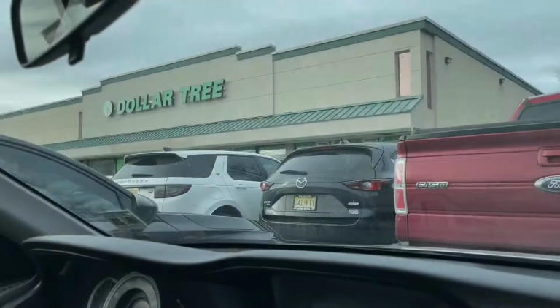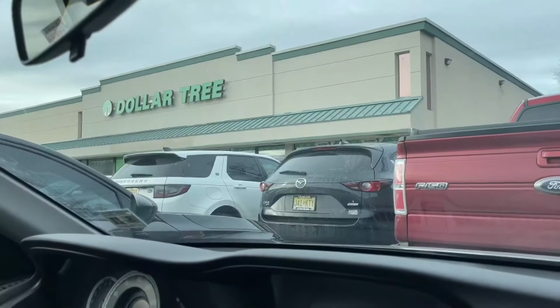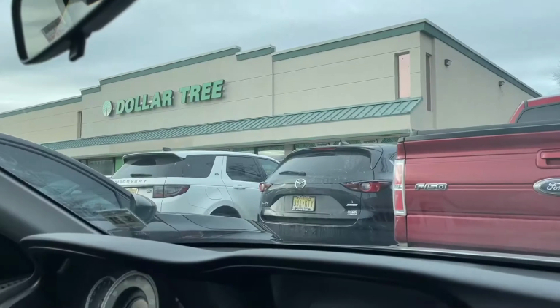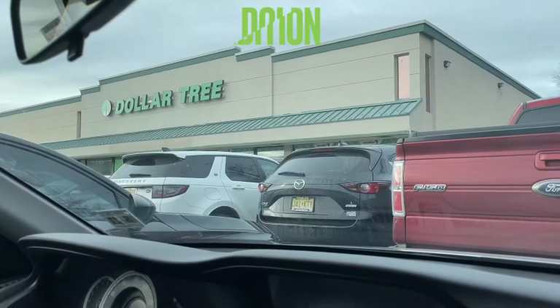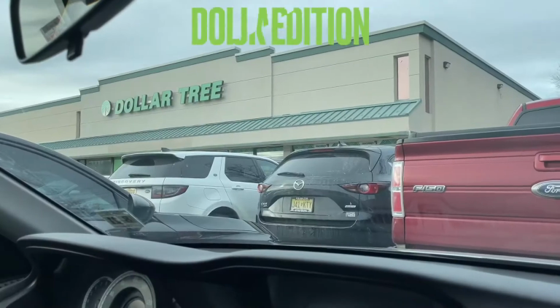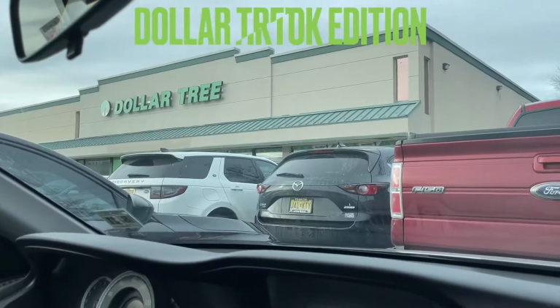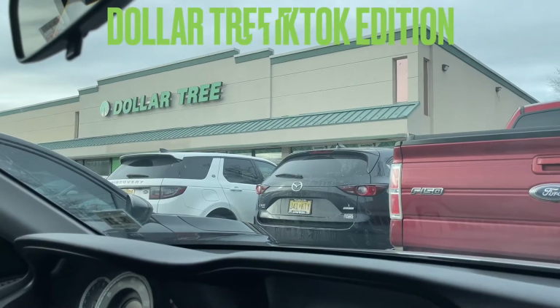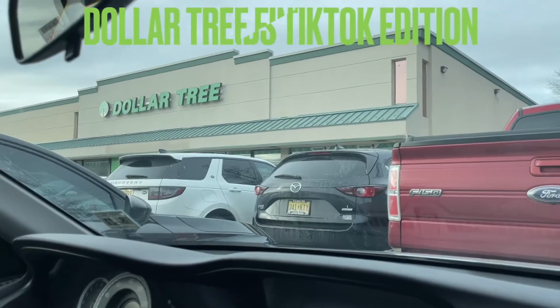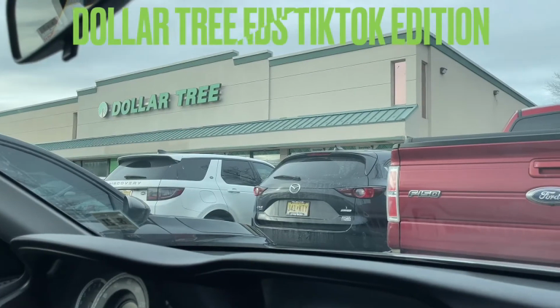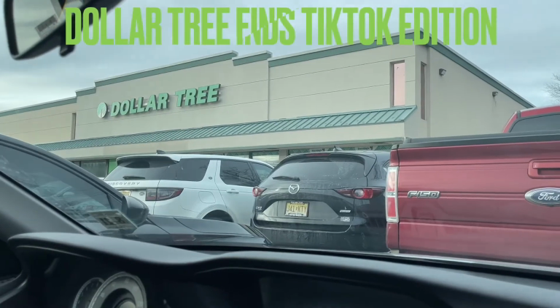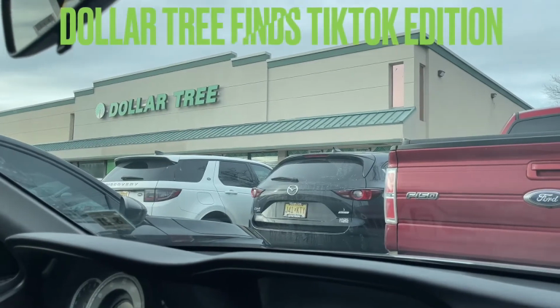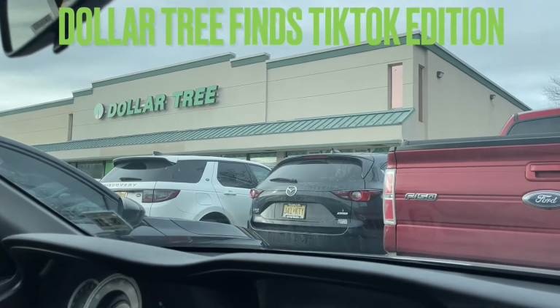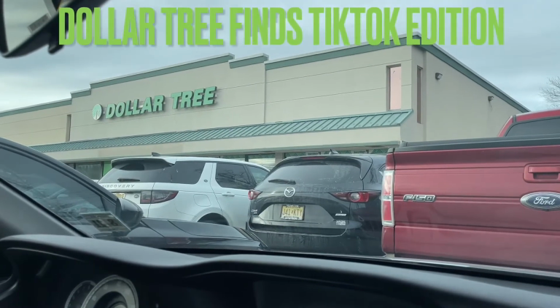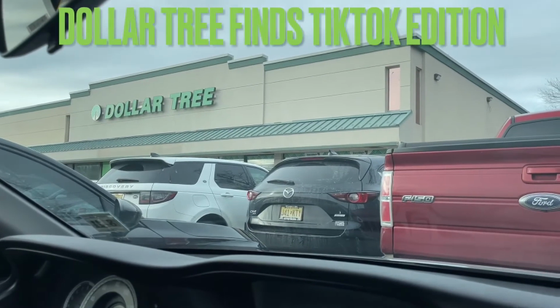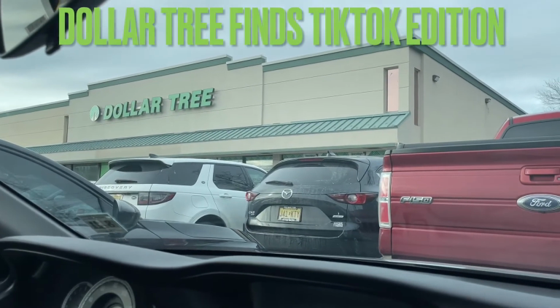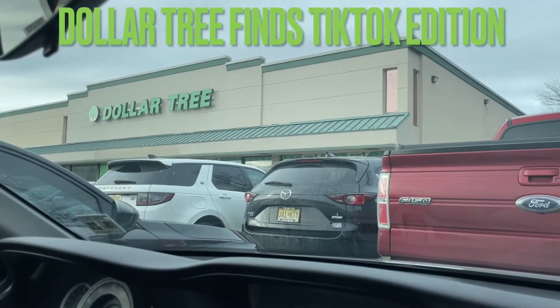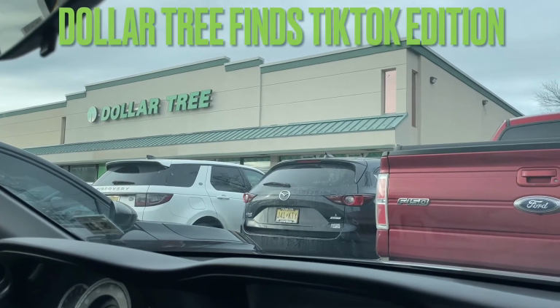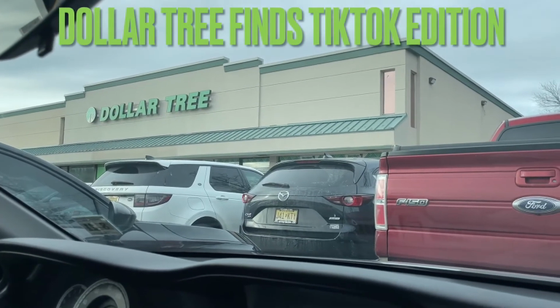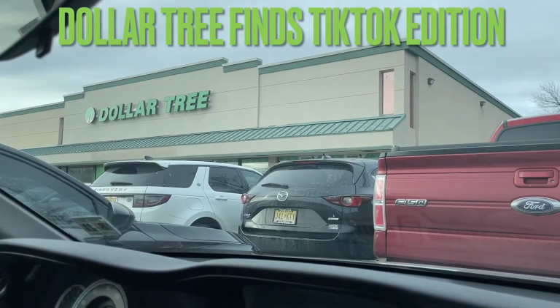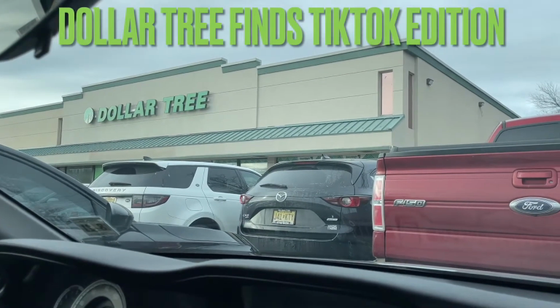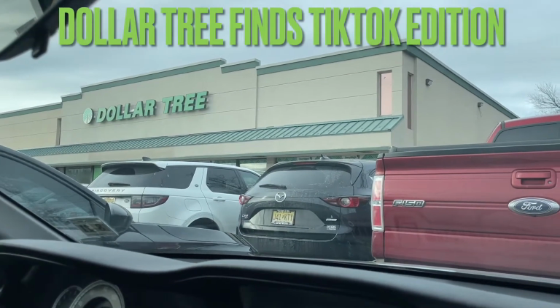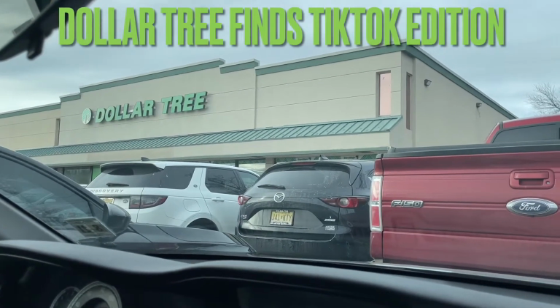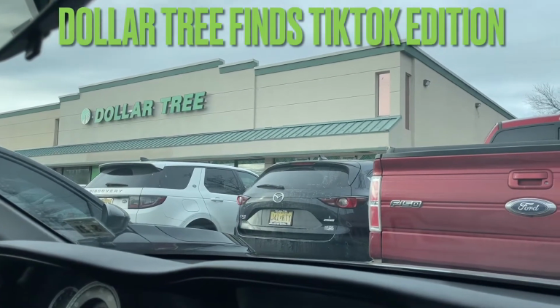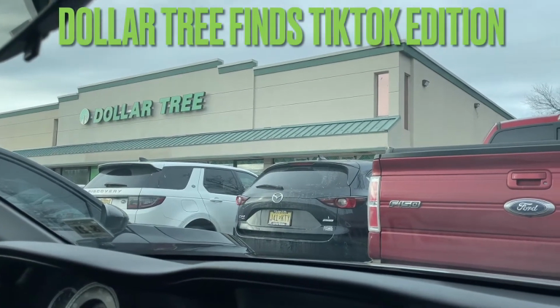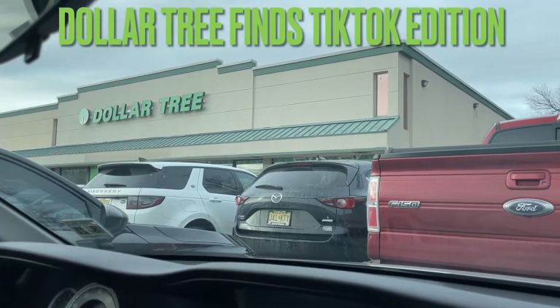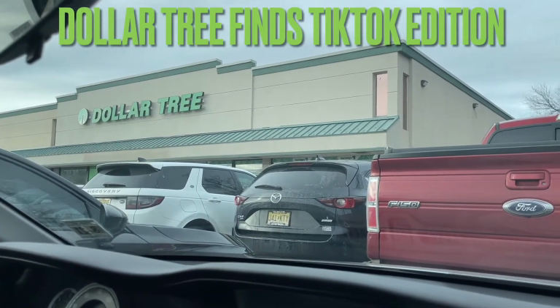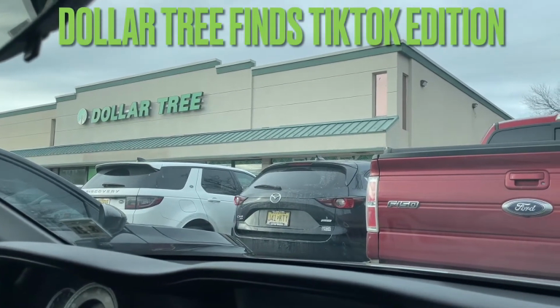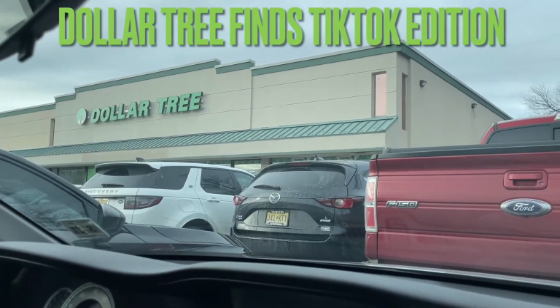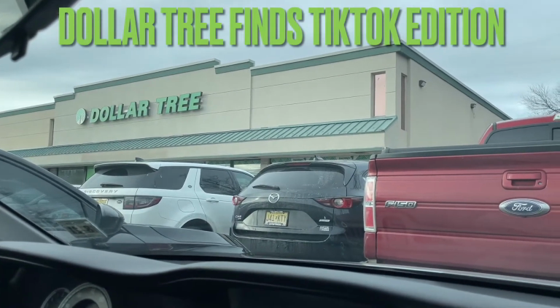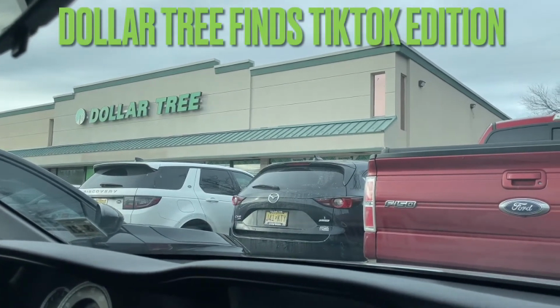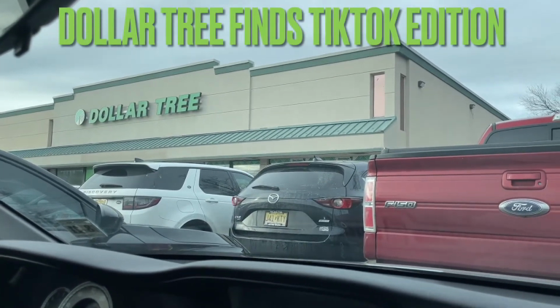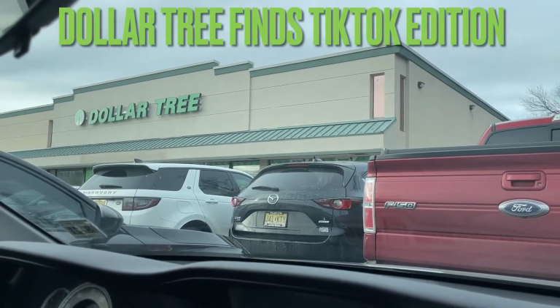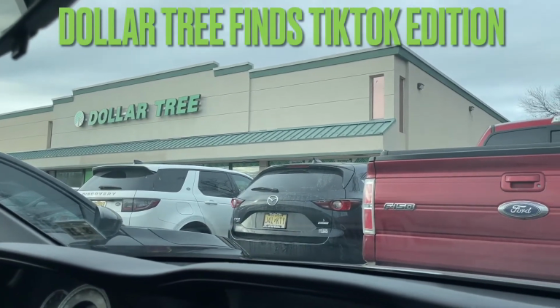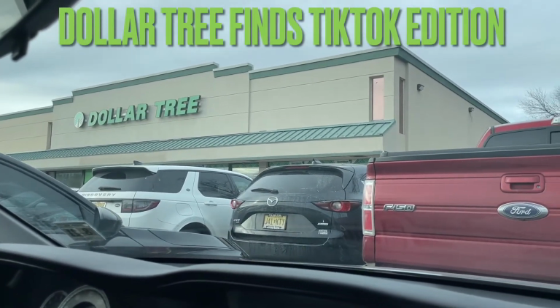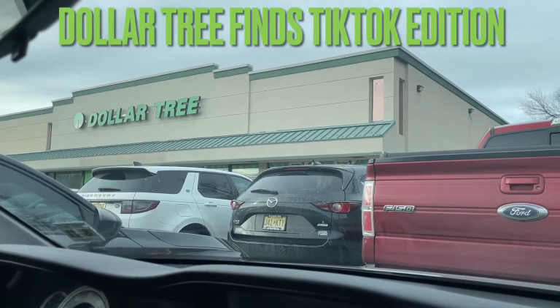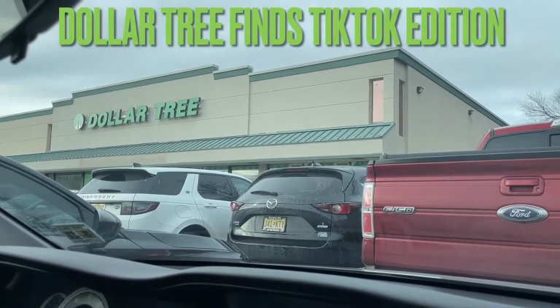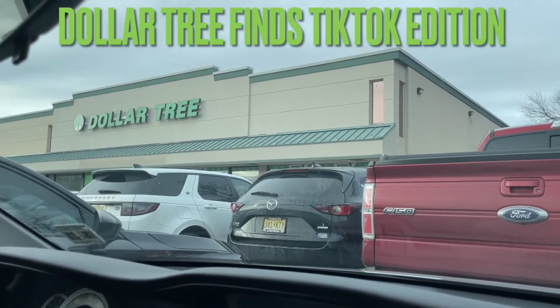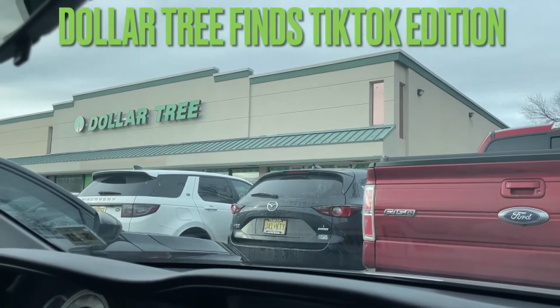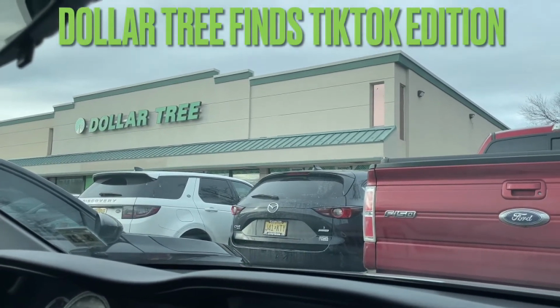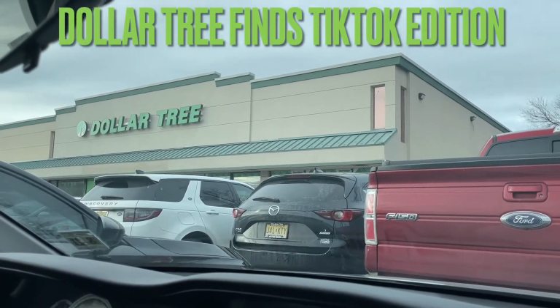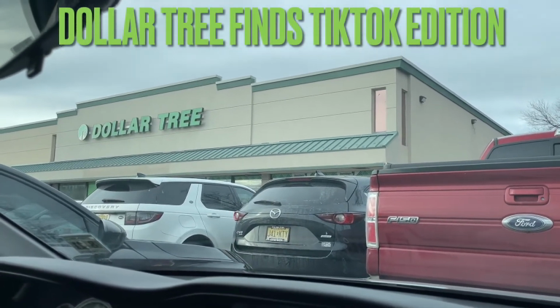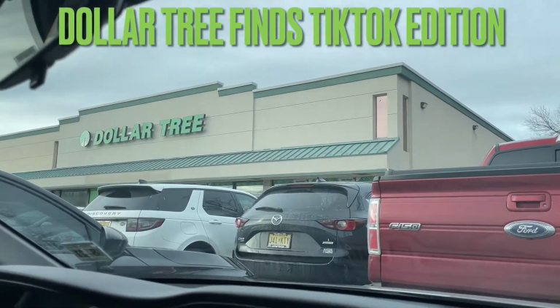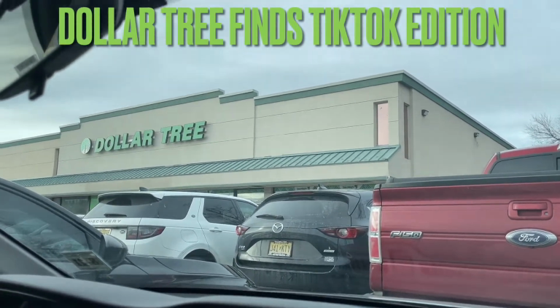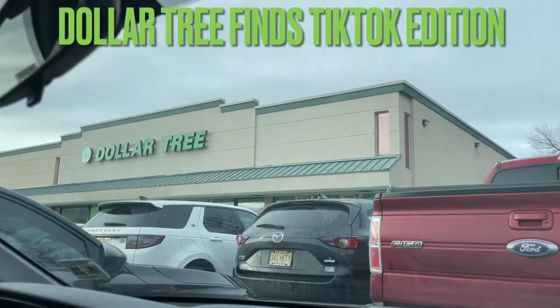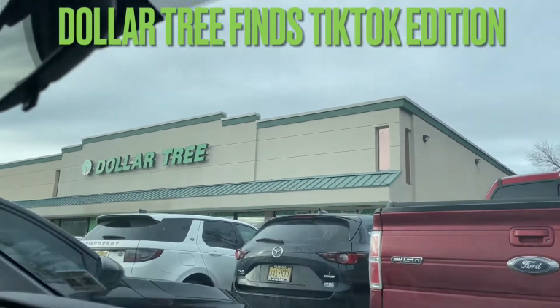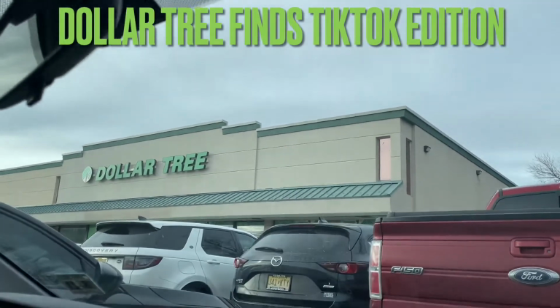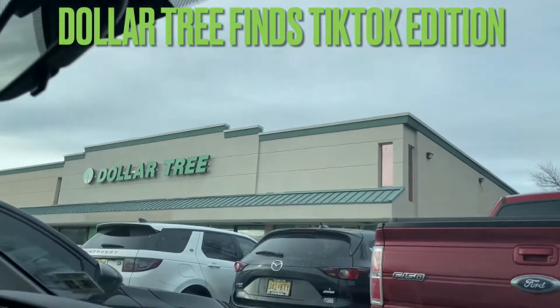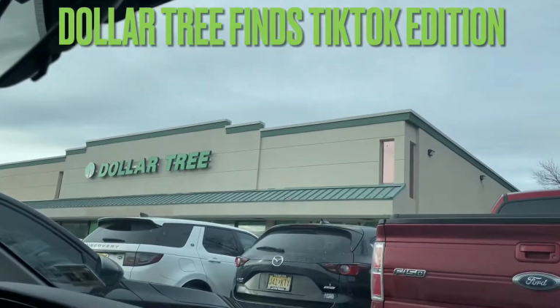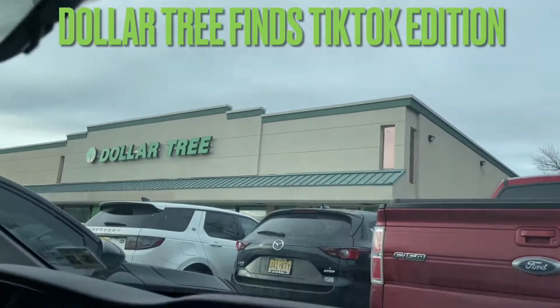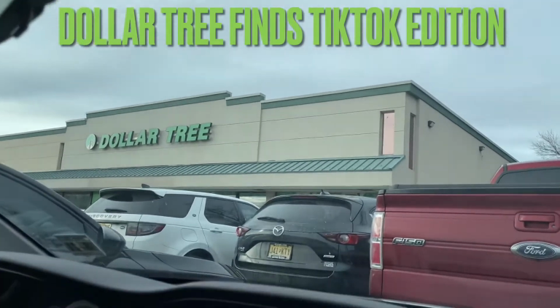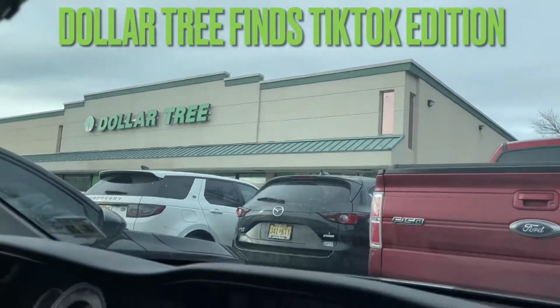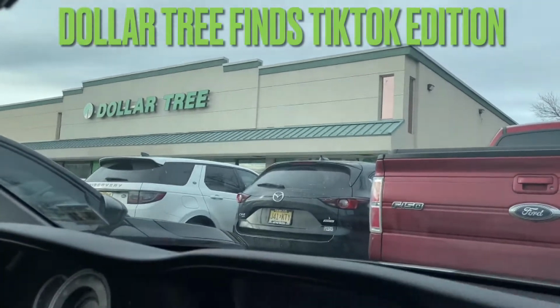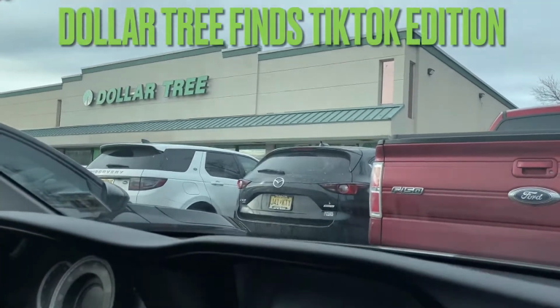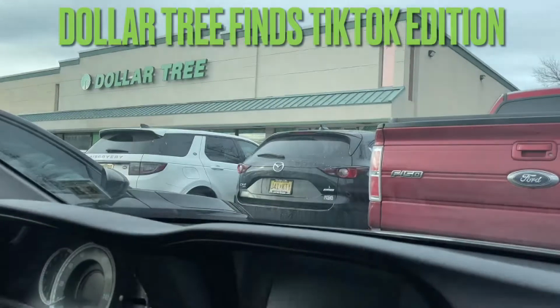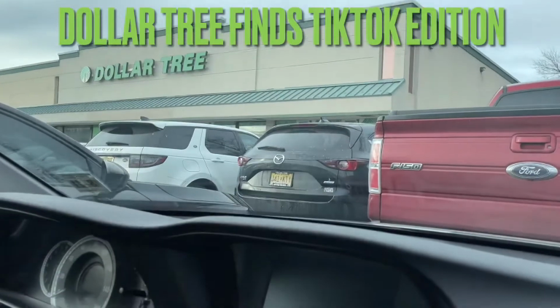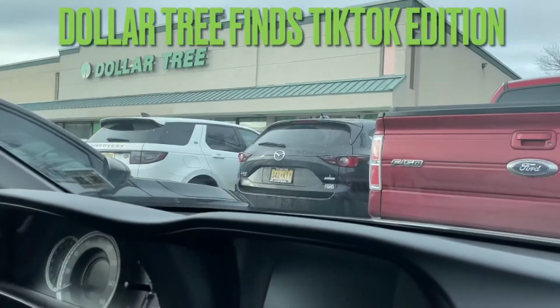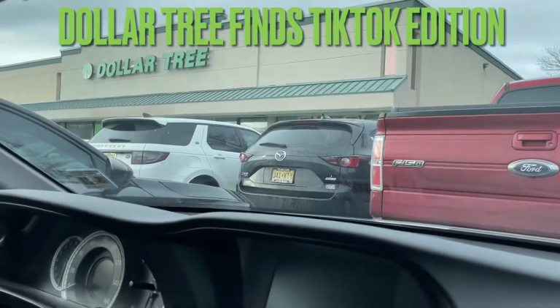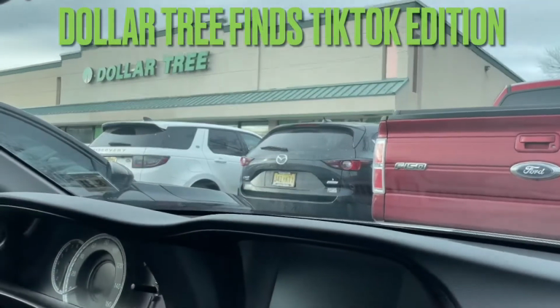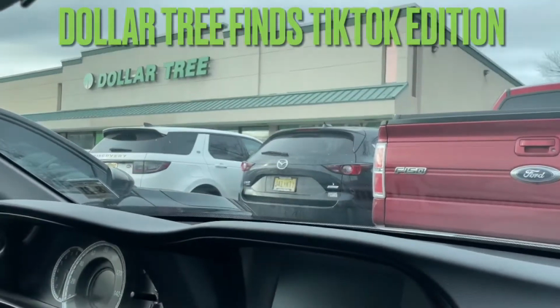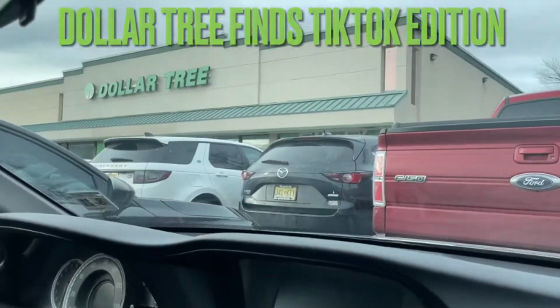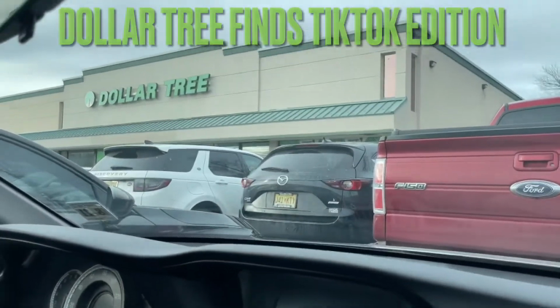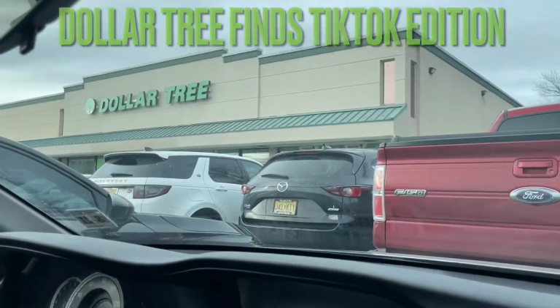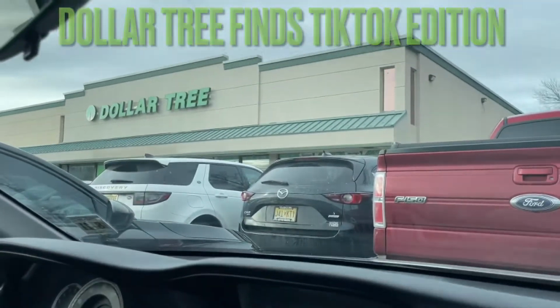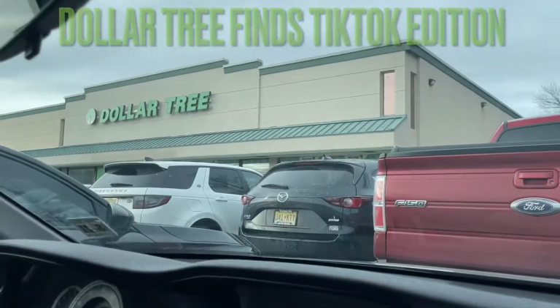Alright, I'm in front of this Dollar Tree in New Jersey. I'm about to go in here and see what they got — I've never been to a Dollar Tree in New Jersey before, so yeah.